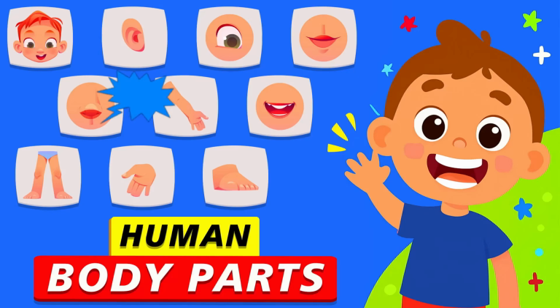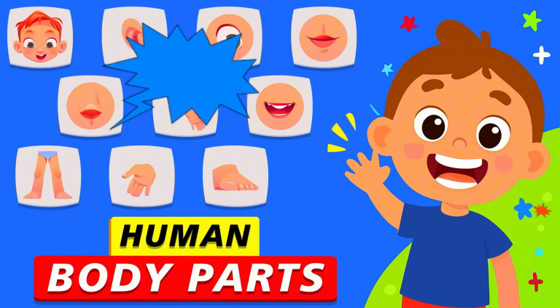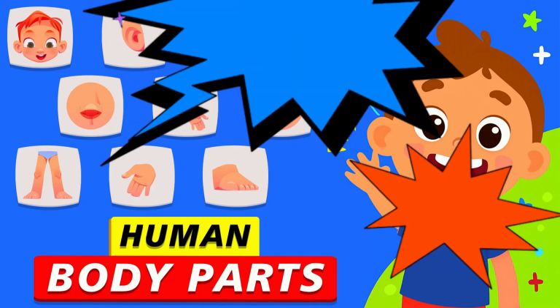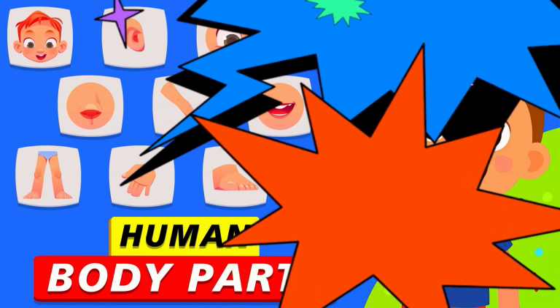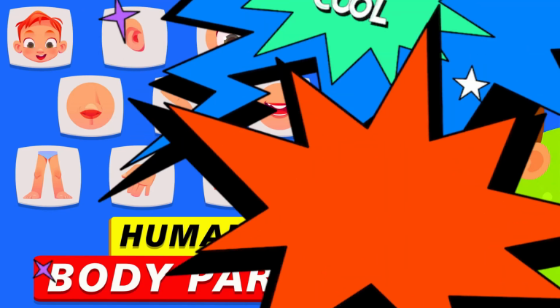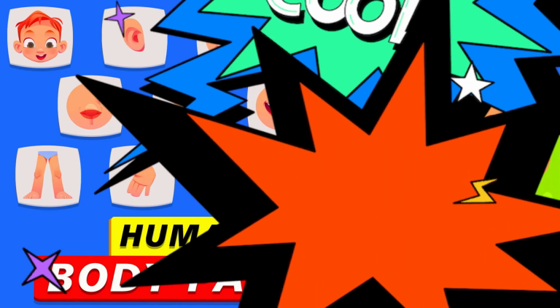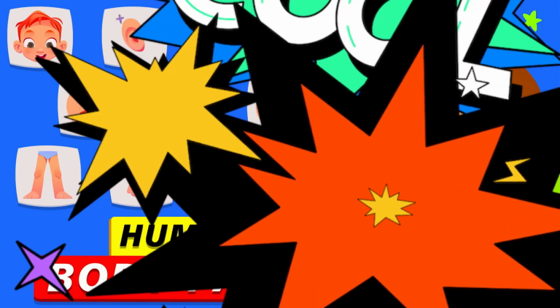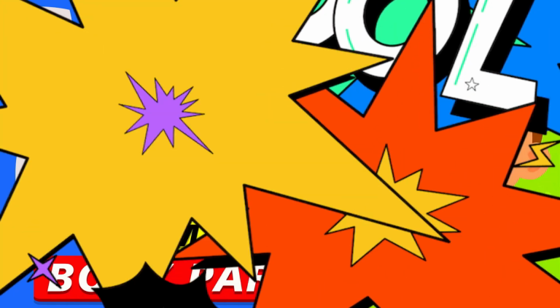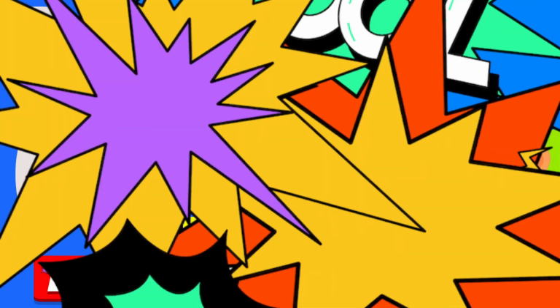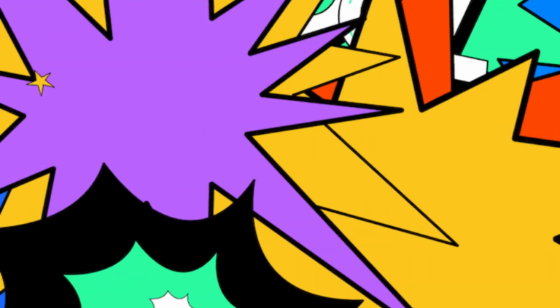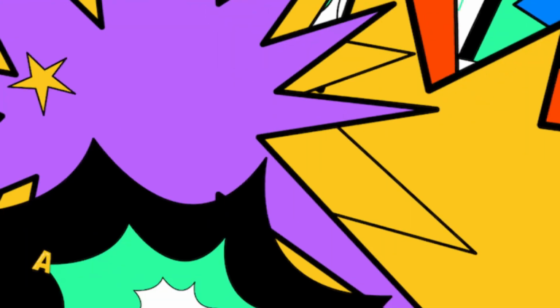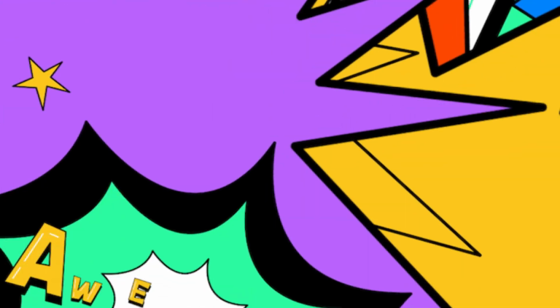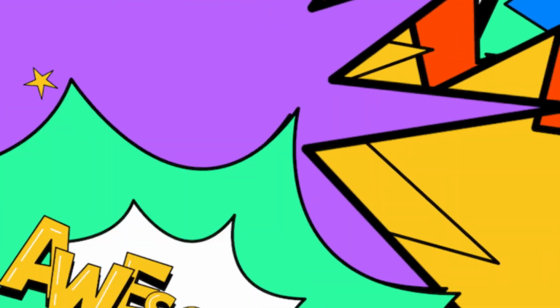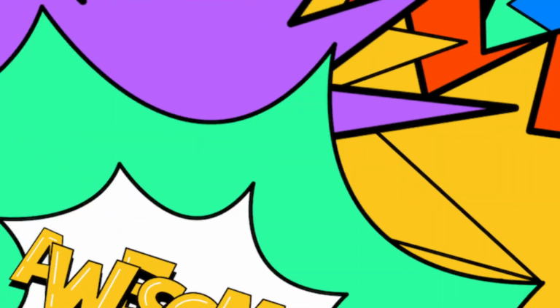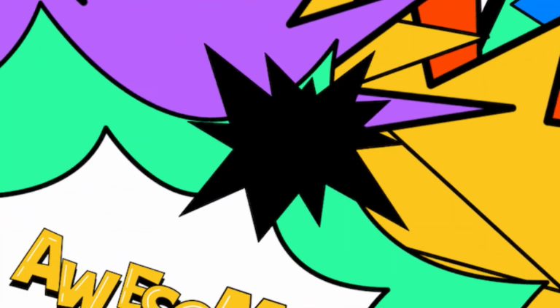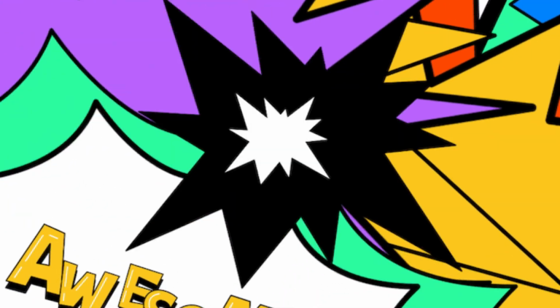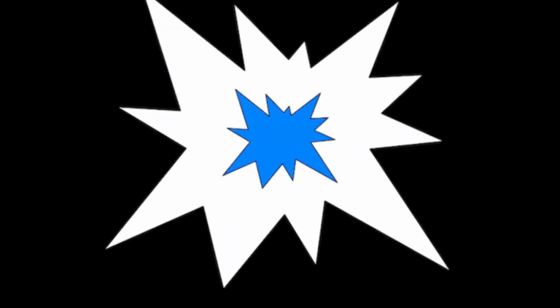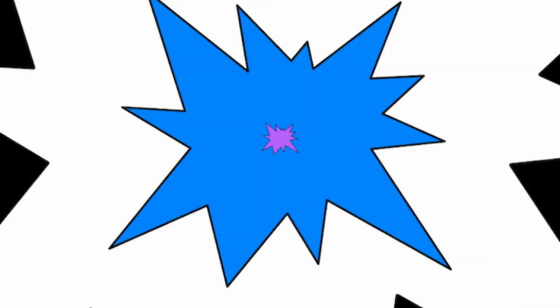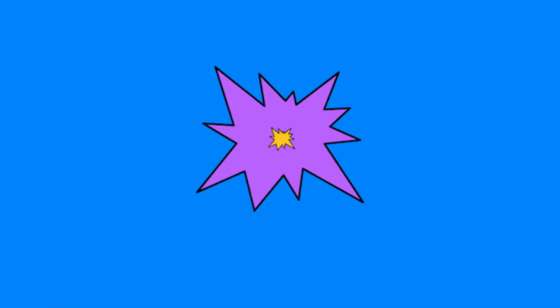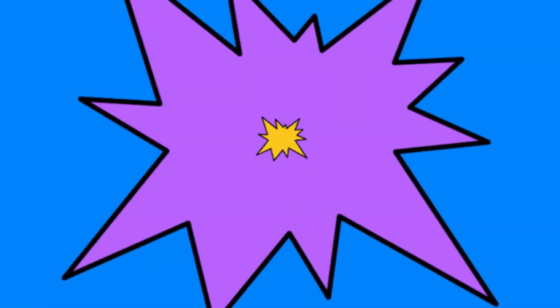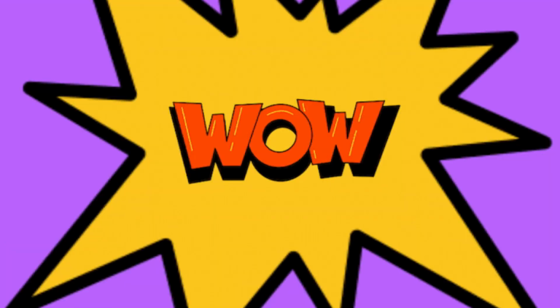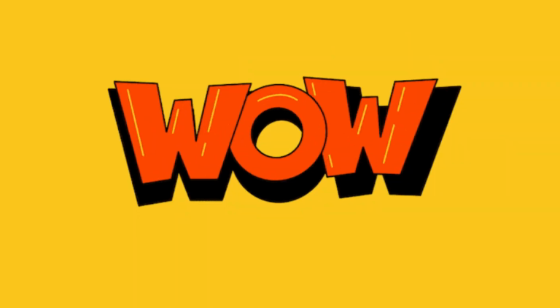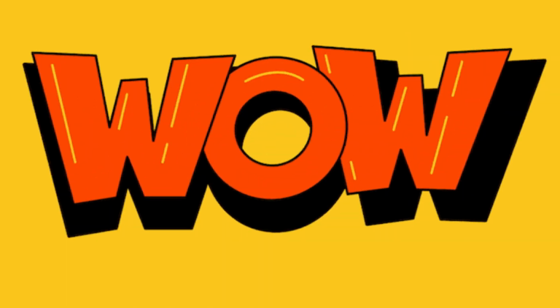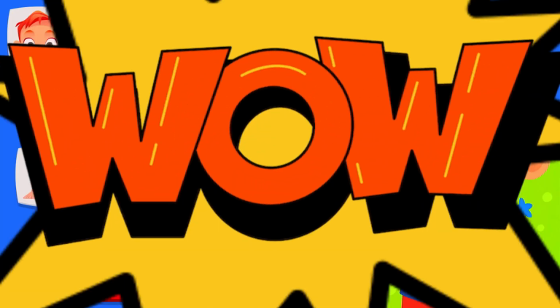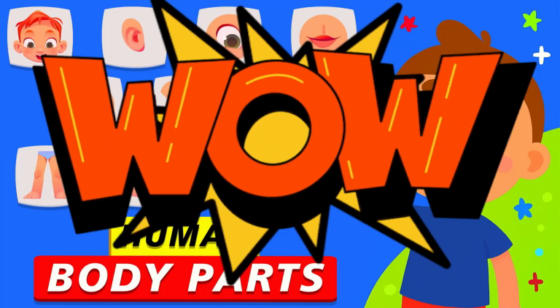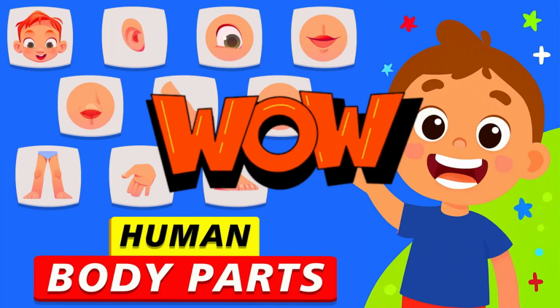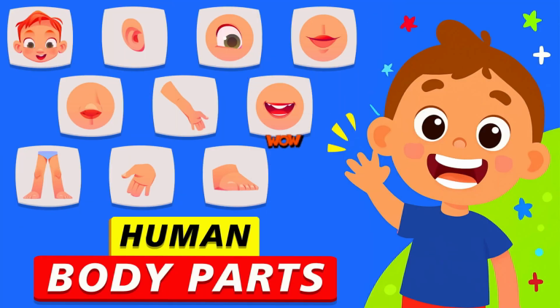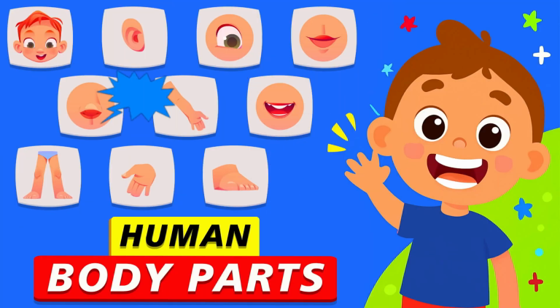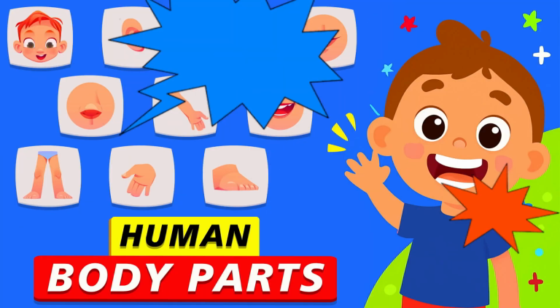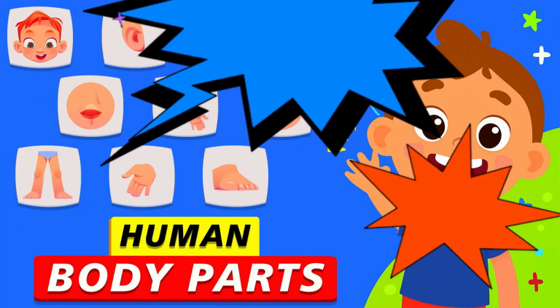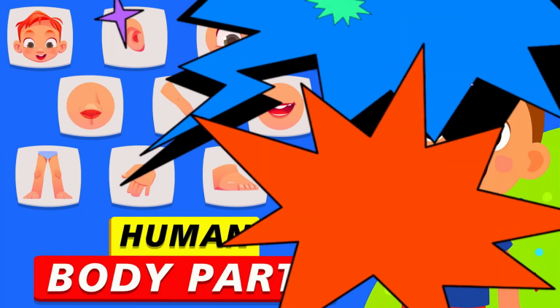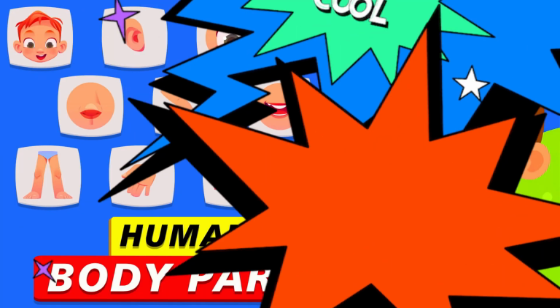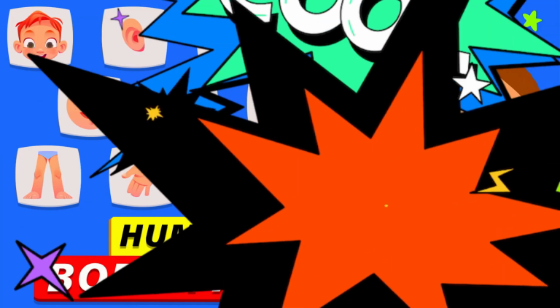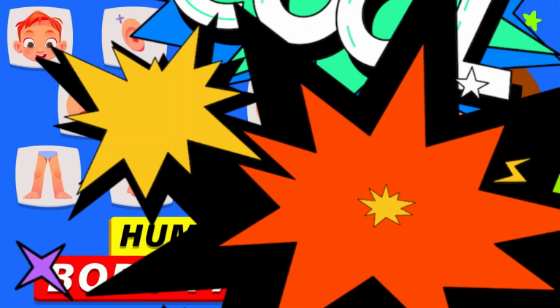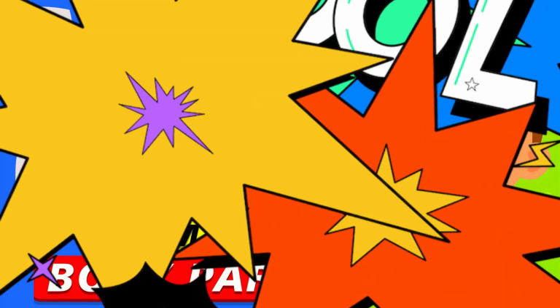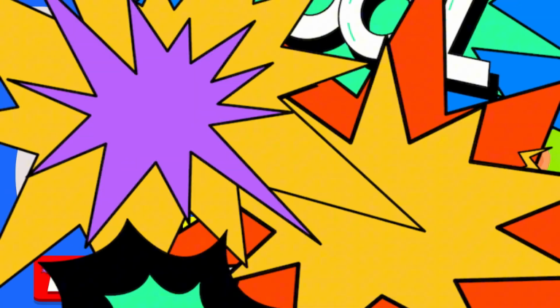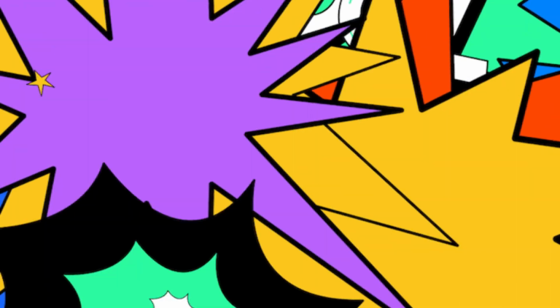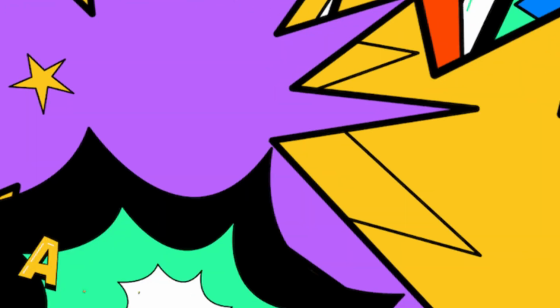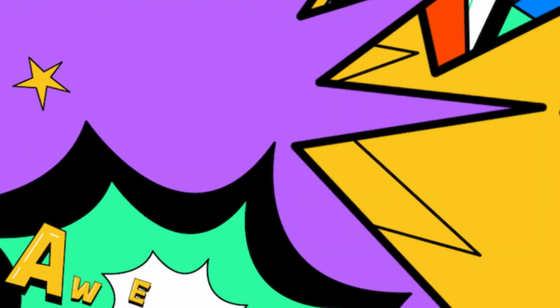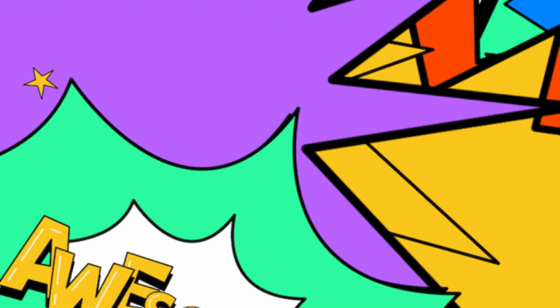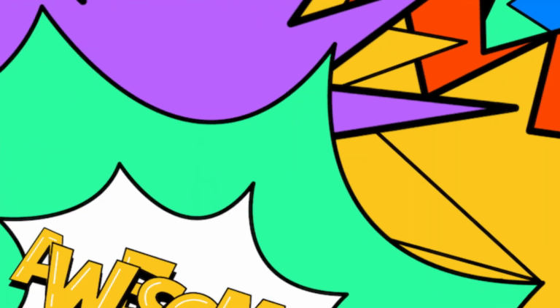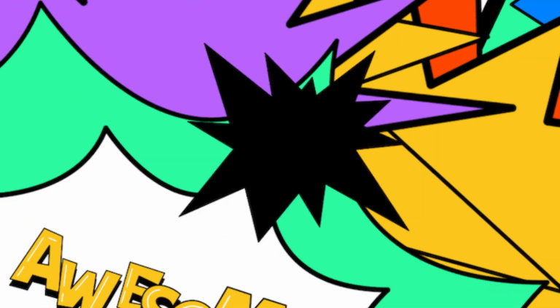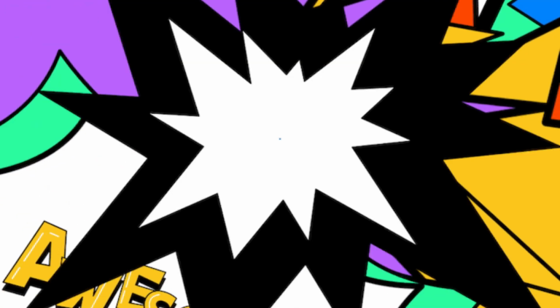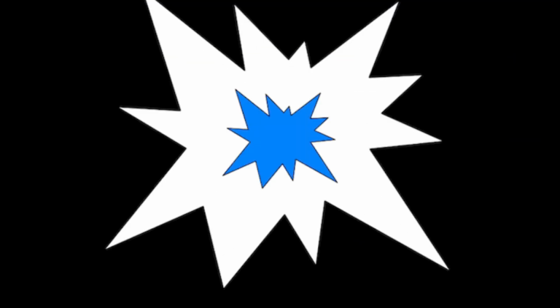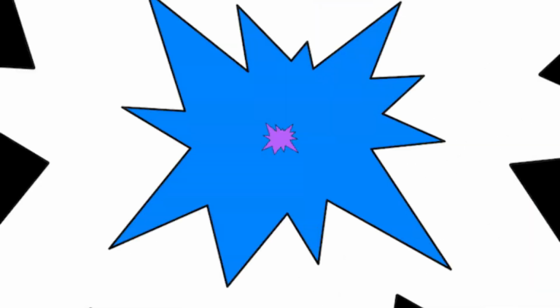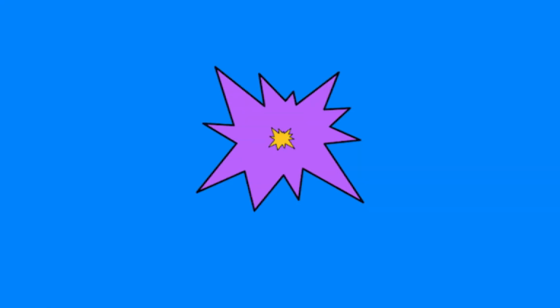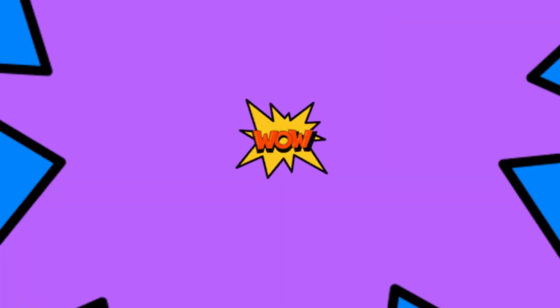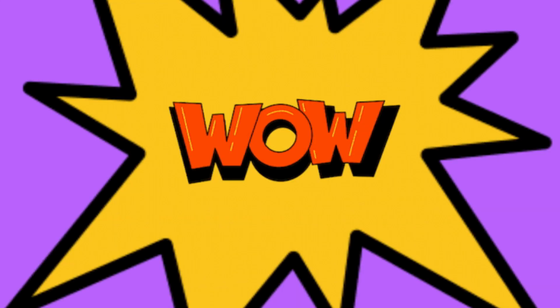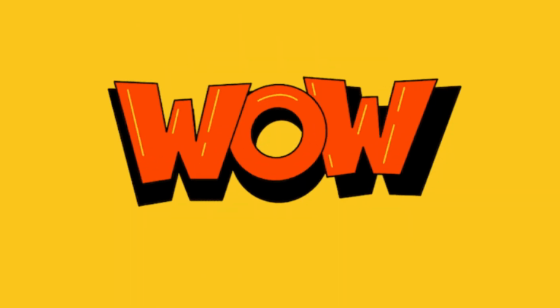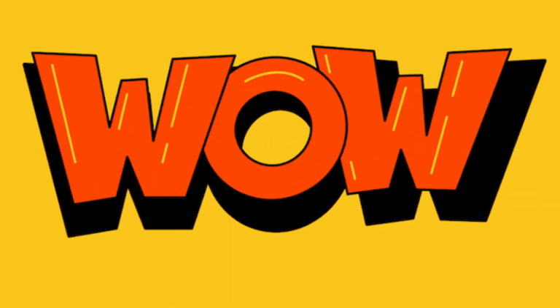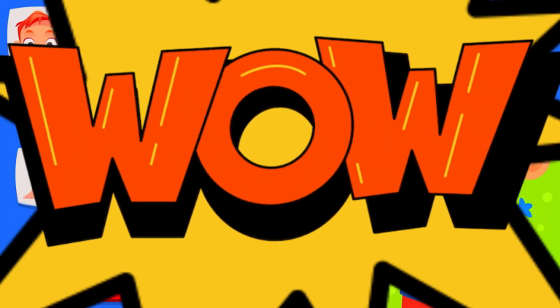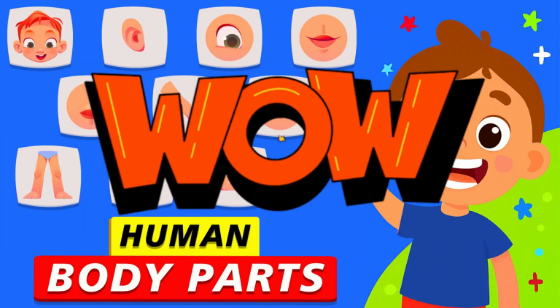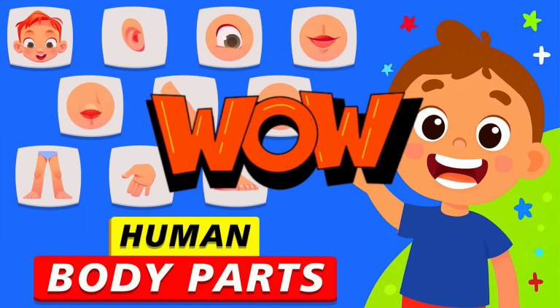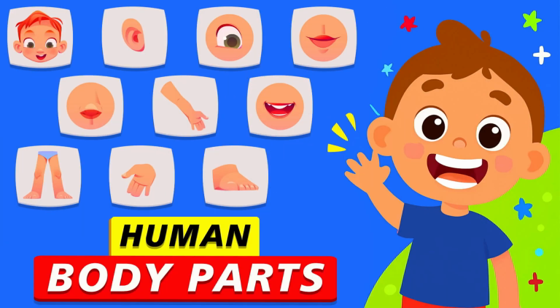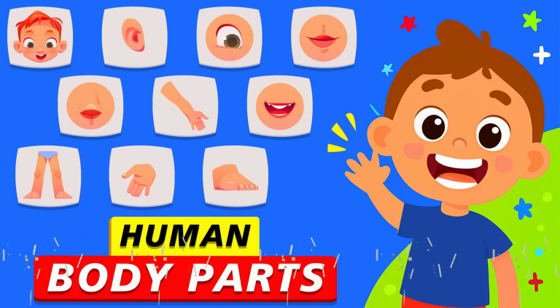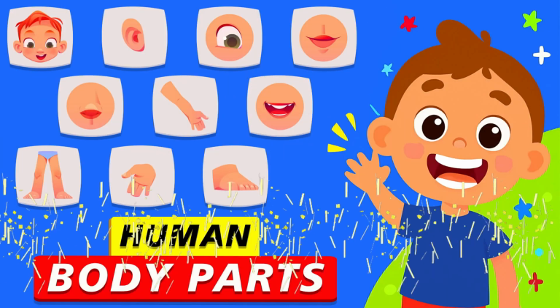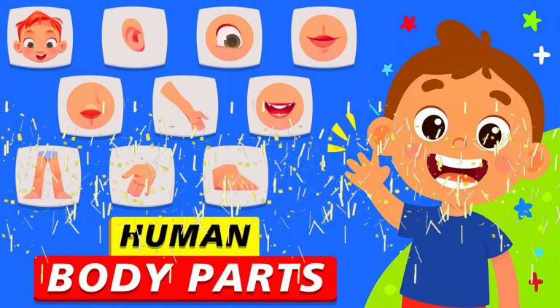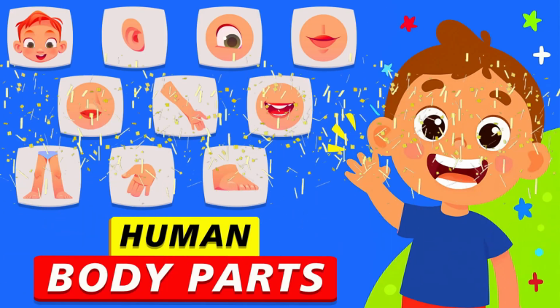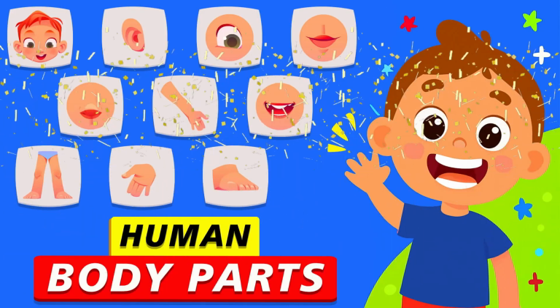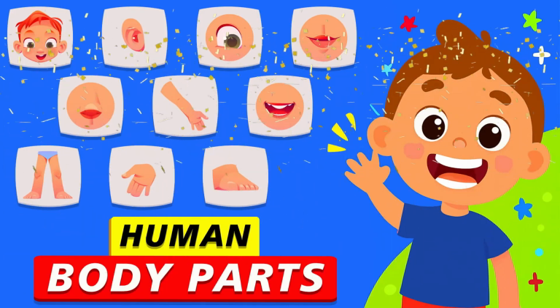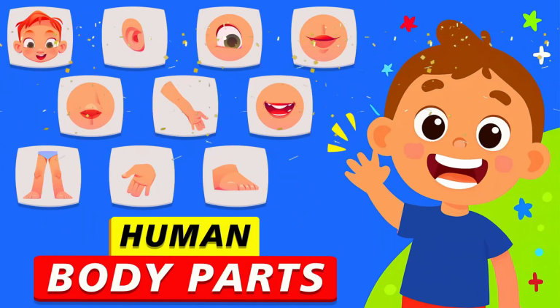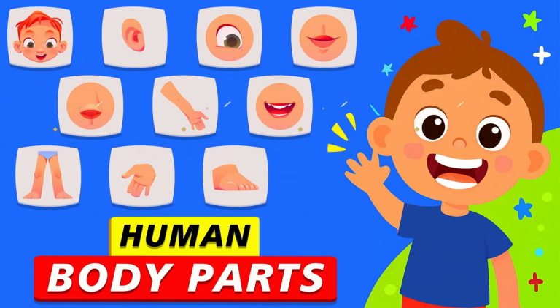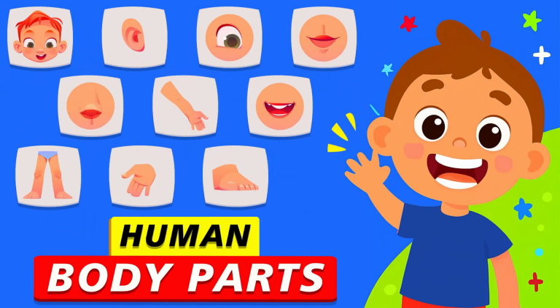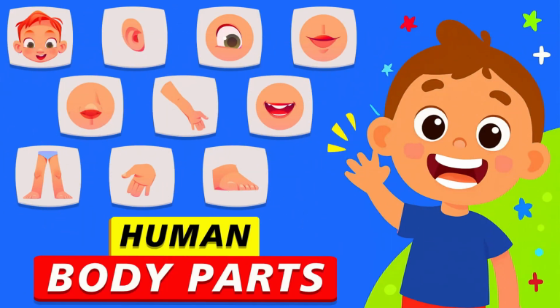Hello, my little explorers. Are you ready to learn about your amazing body? Let's go!